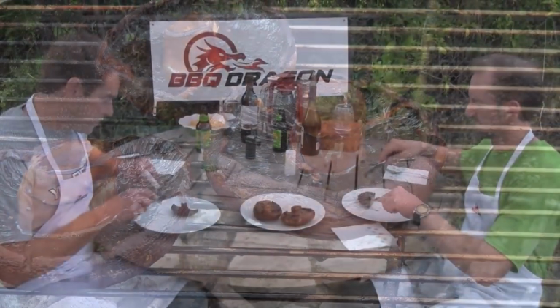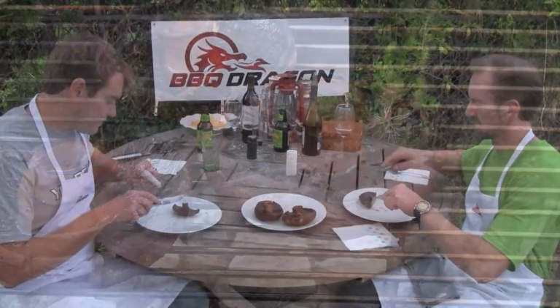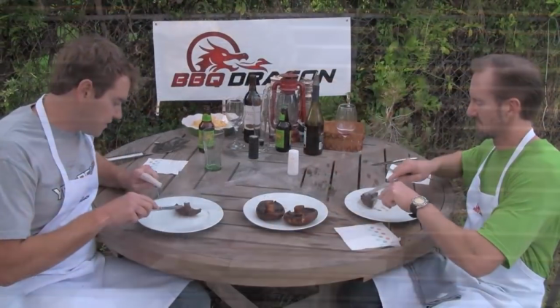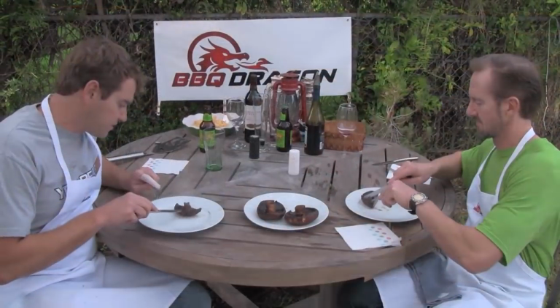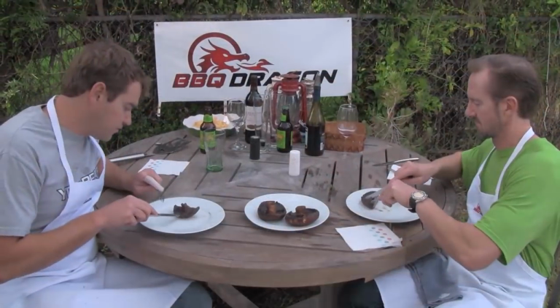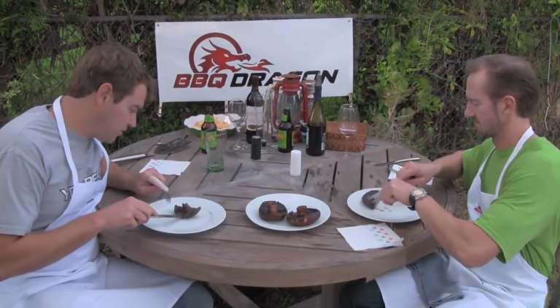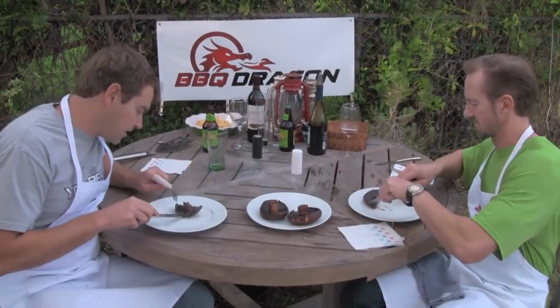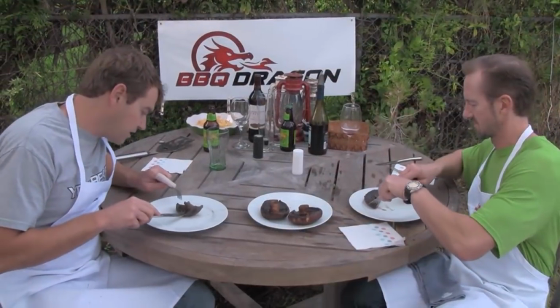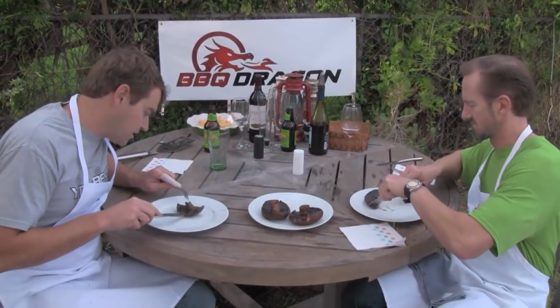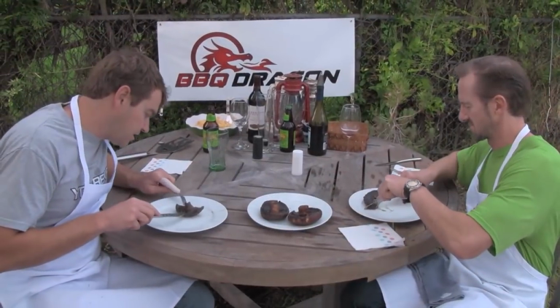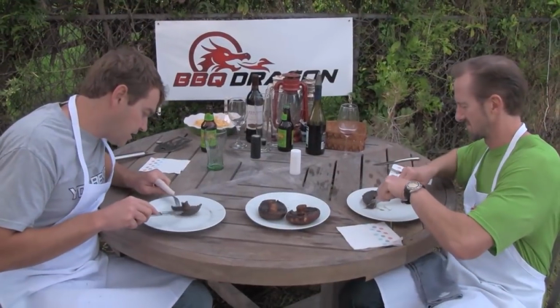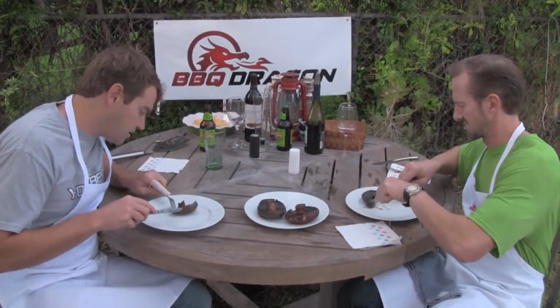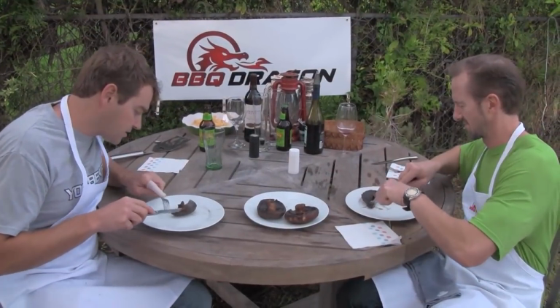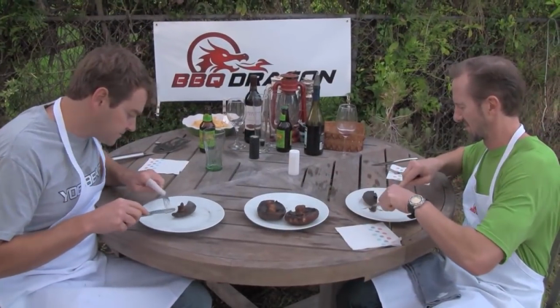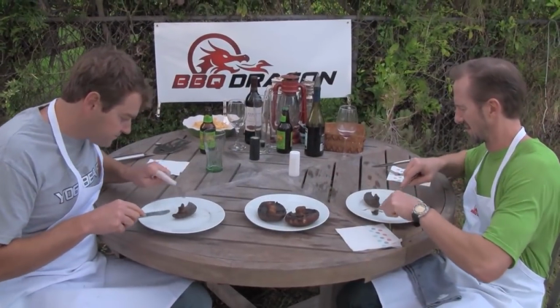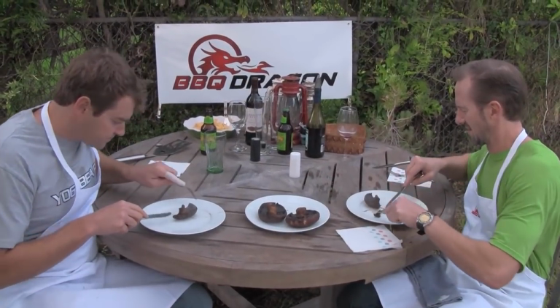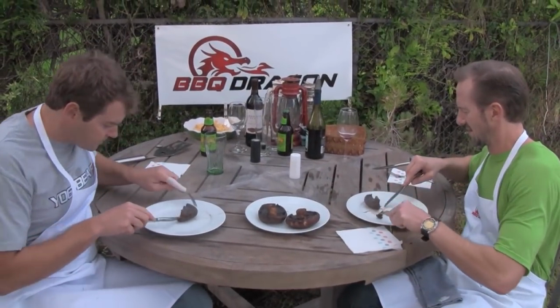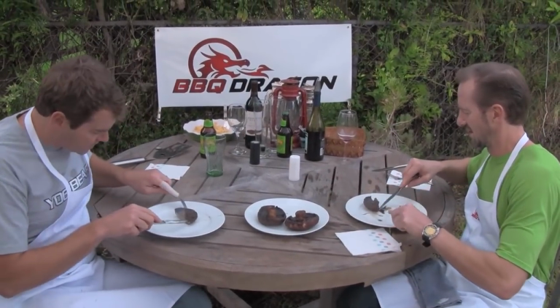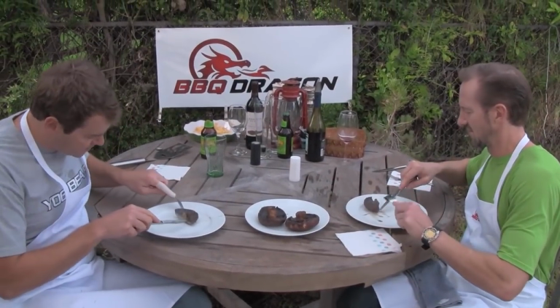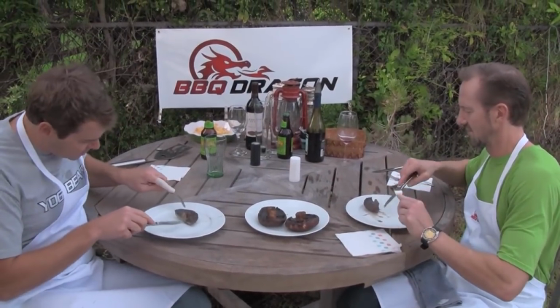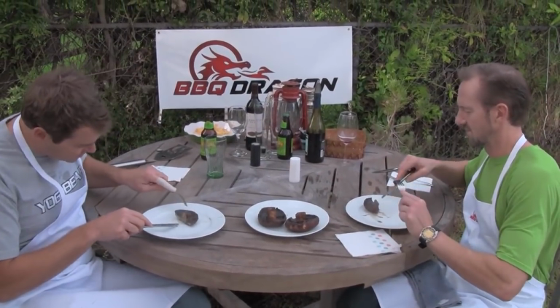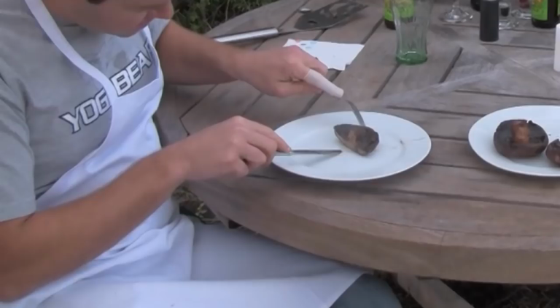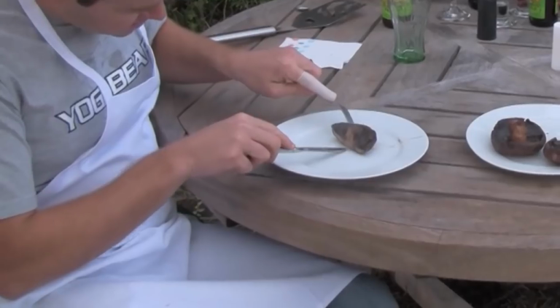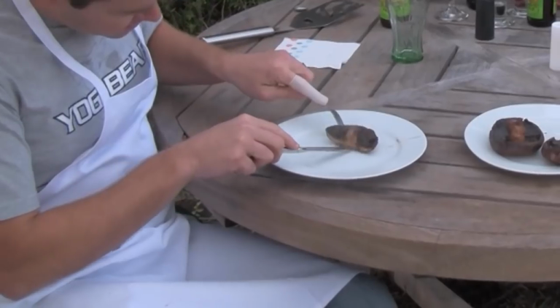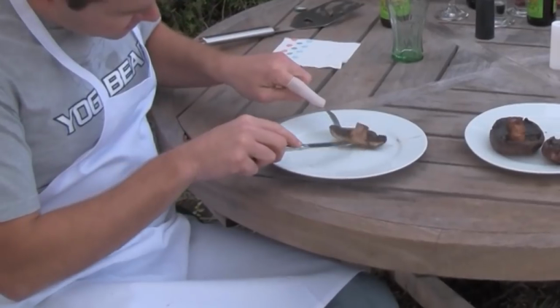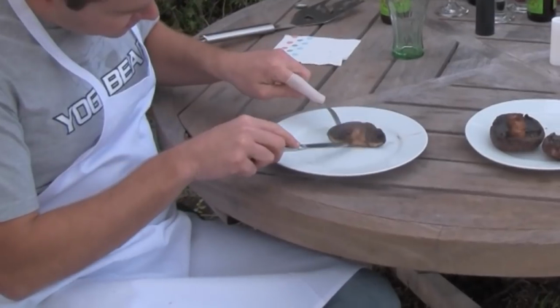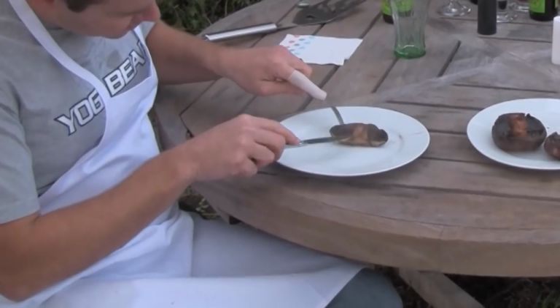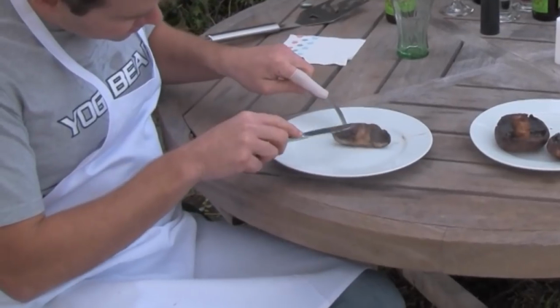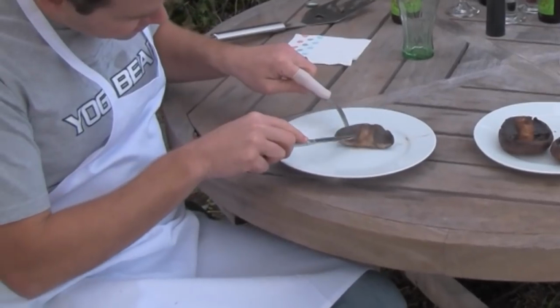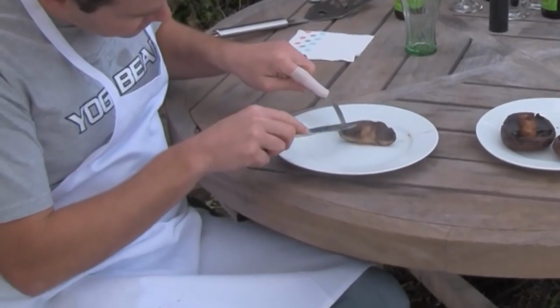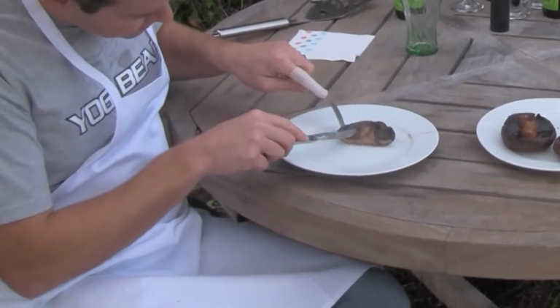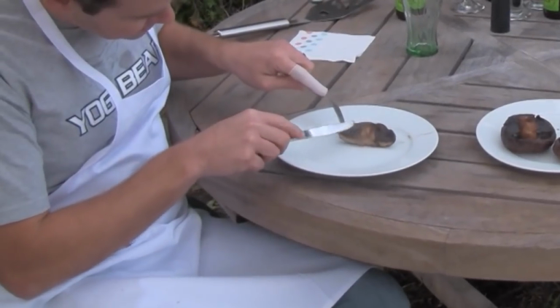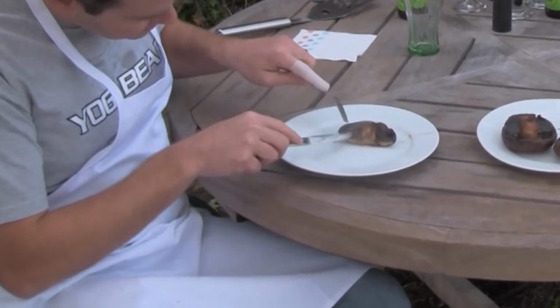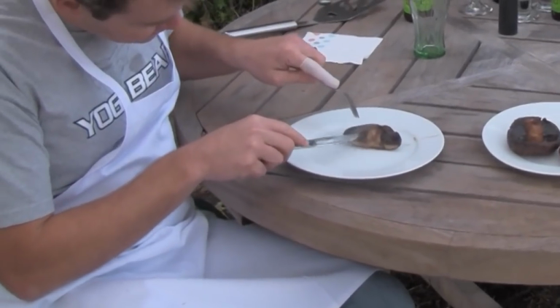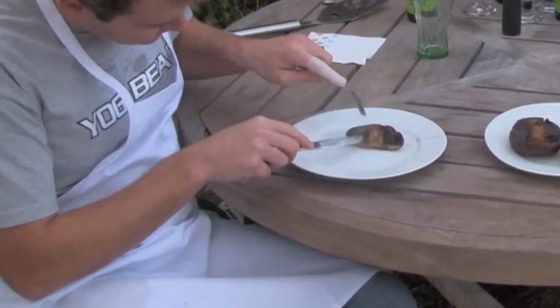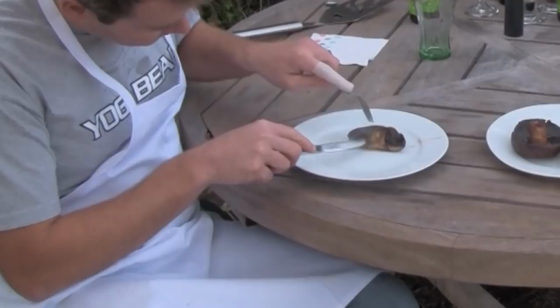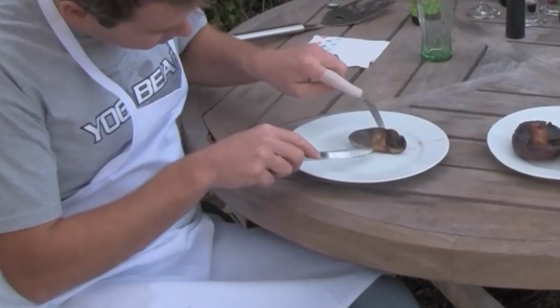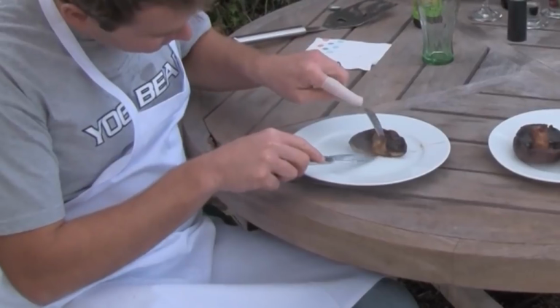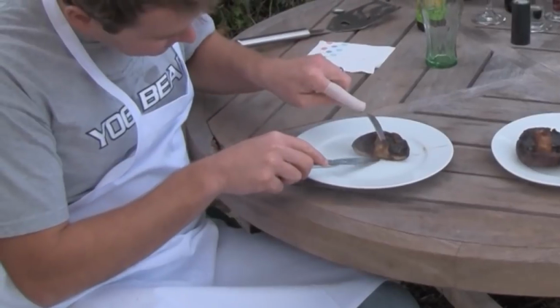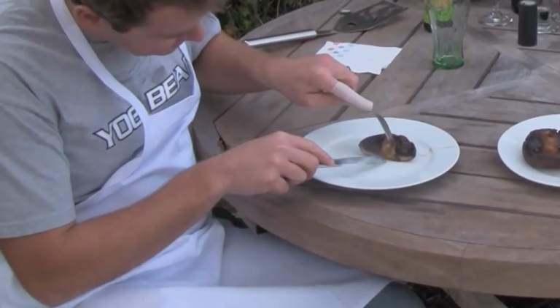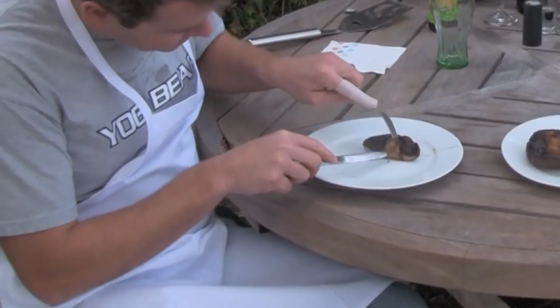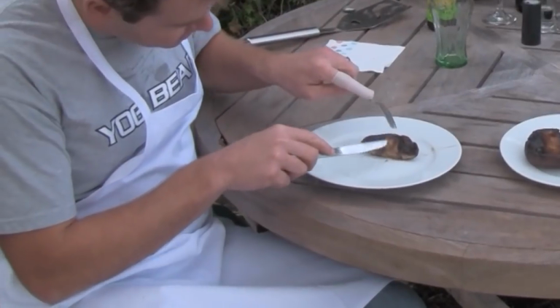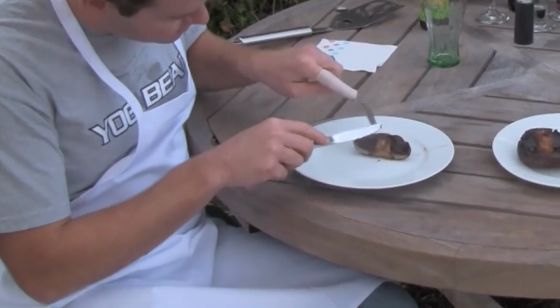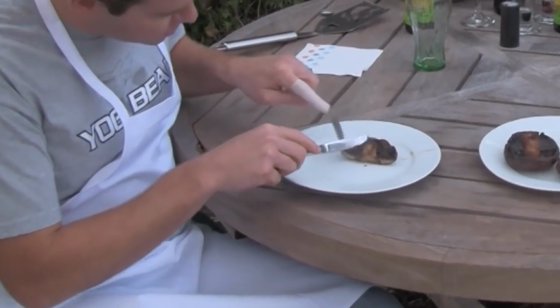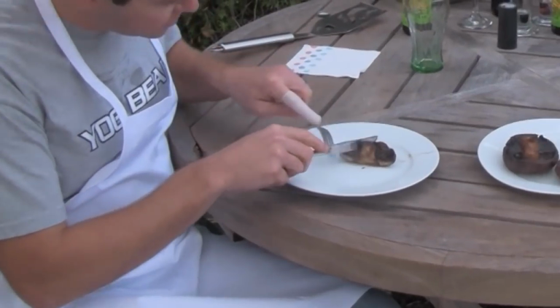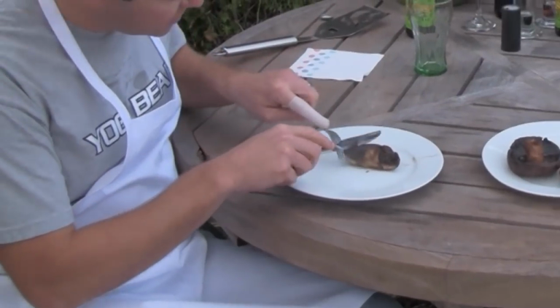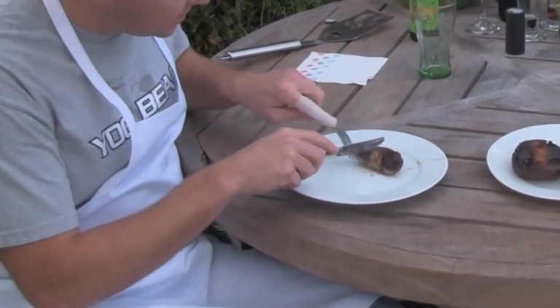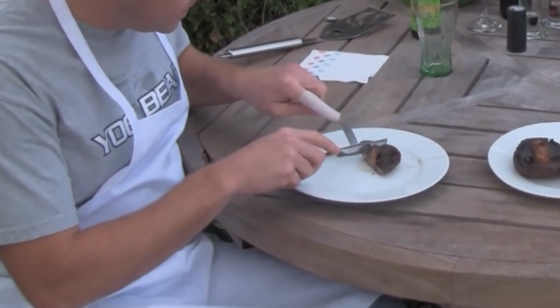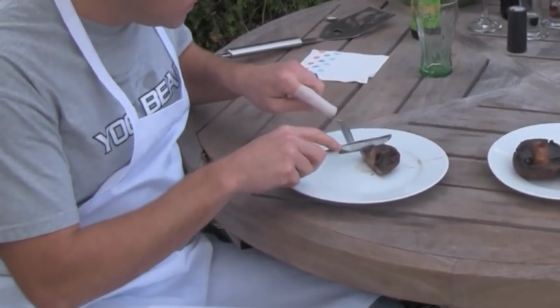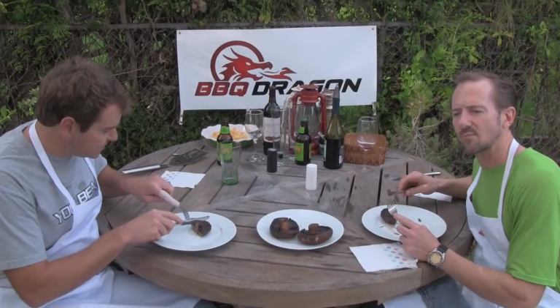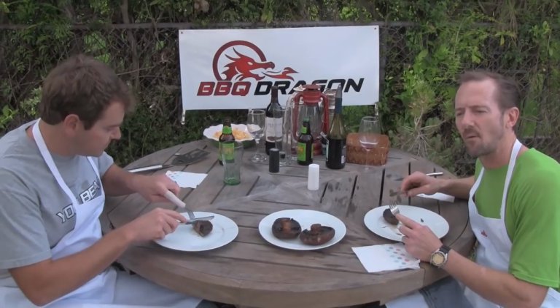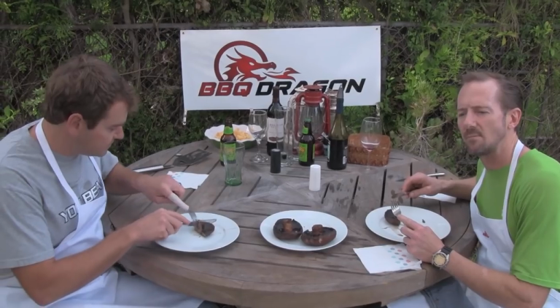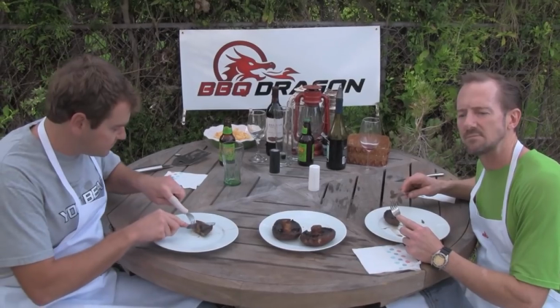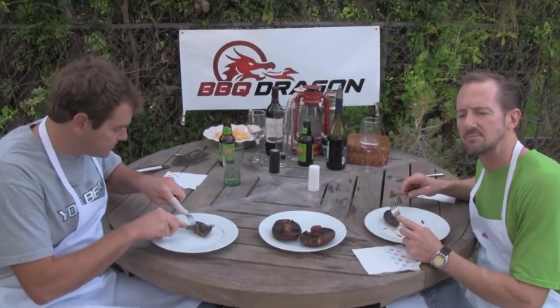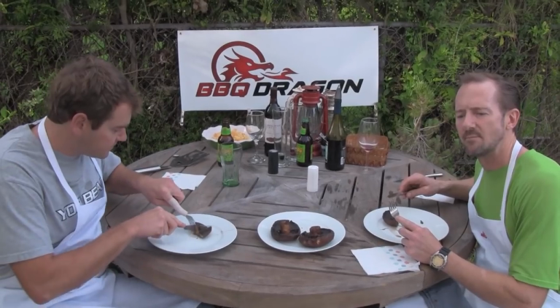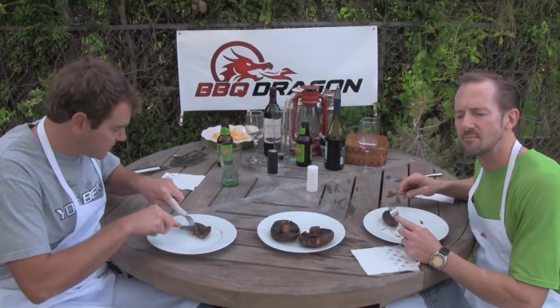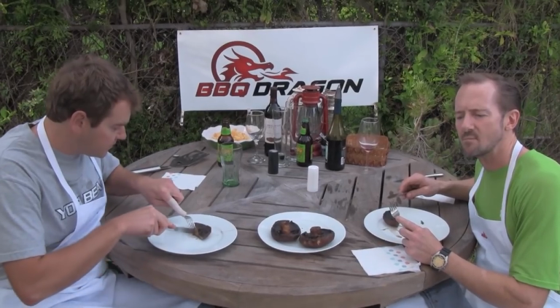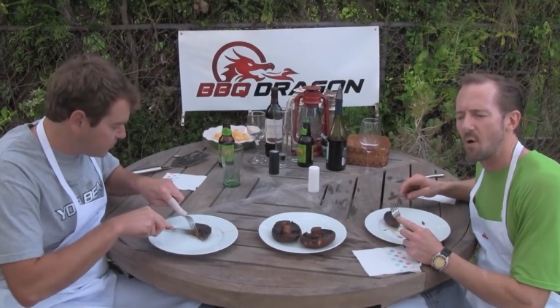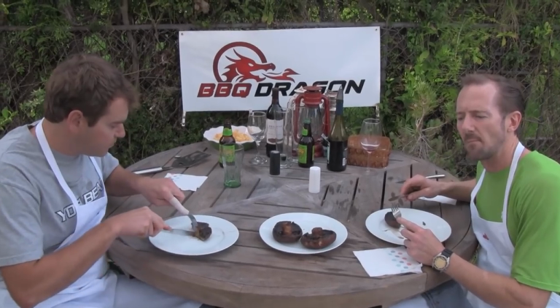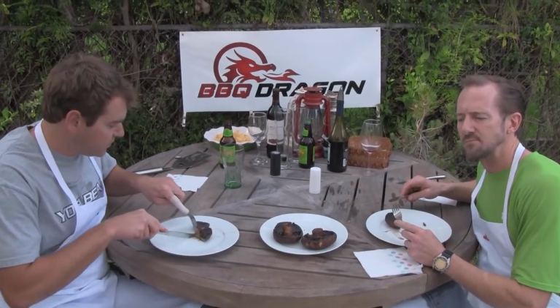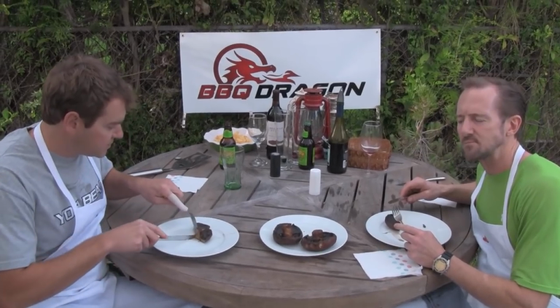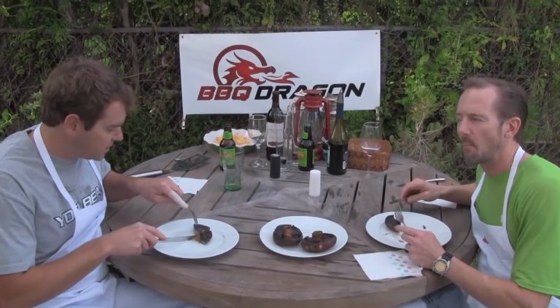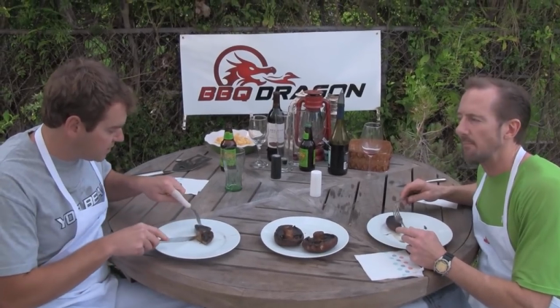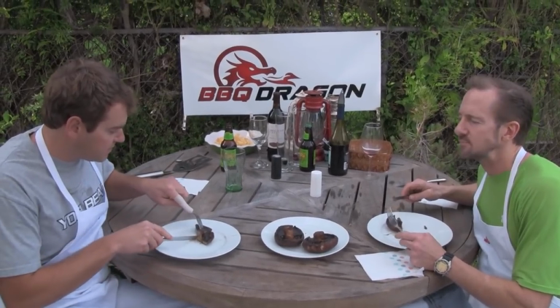Perfect. Look how good that looks — cooked all the way through. It's still firm; it's not all mushy and nasty. Looks good.